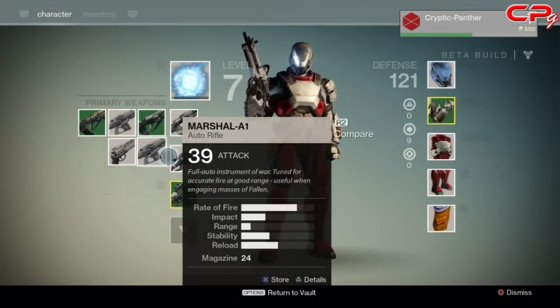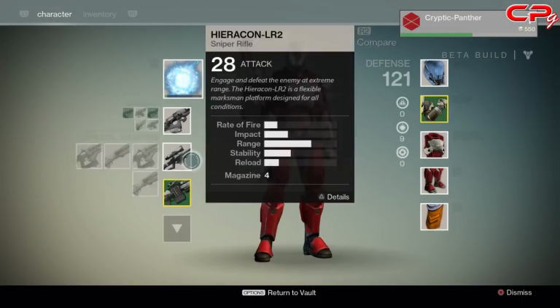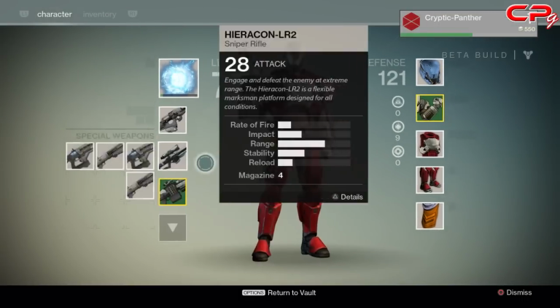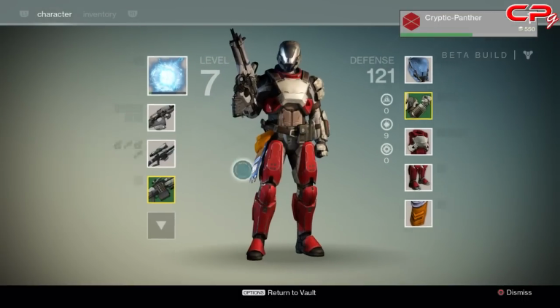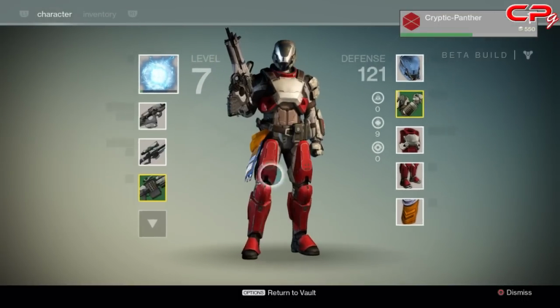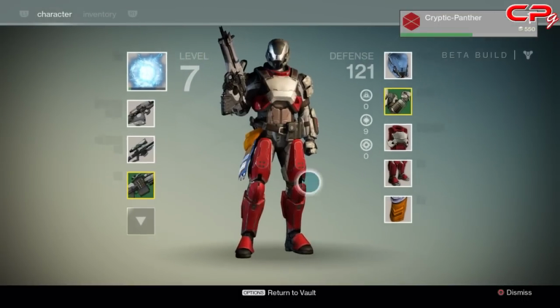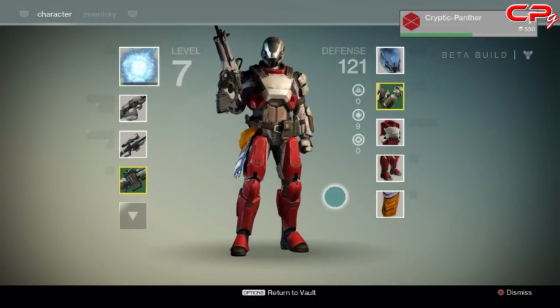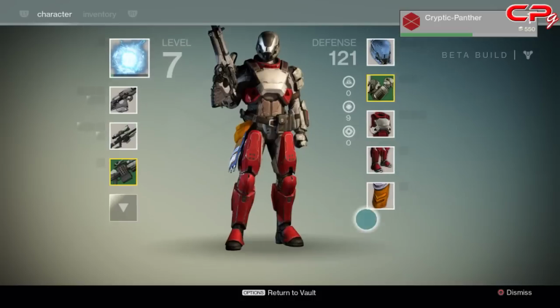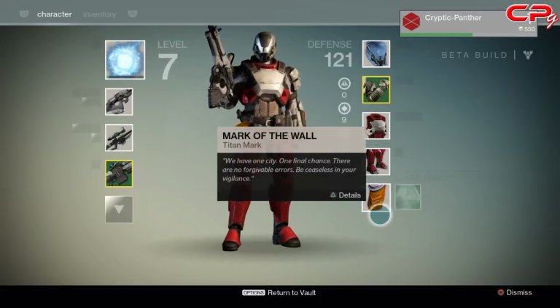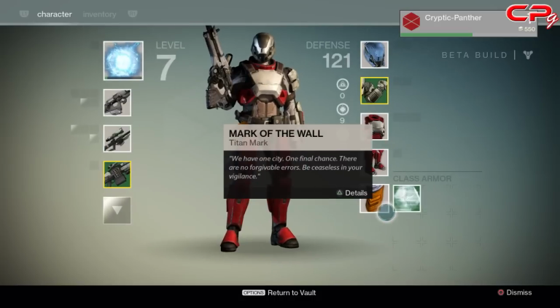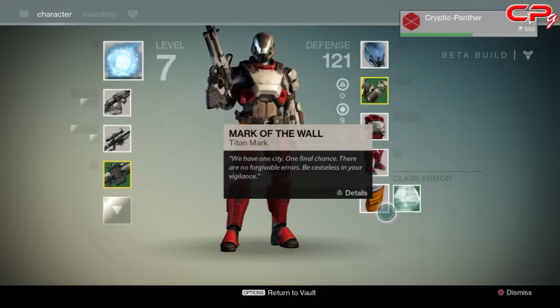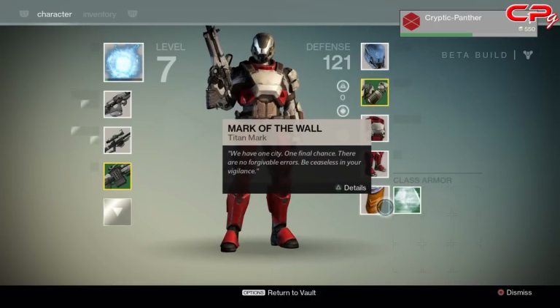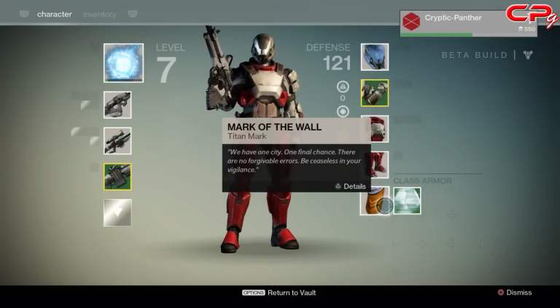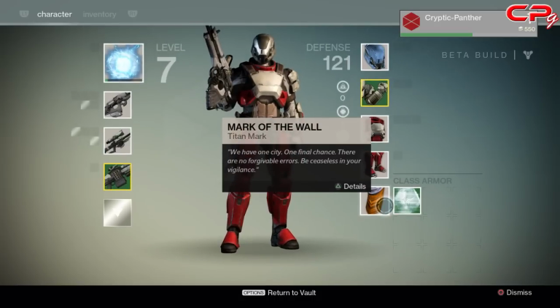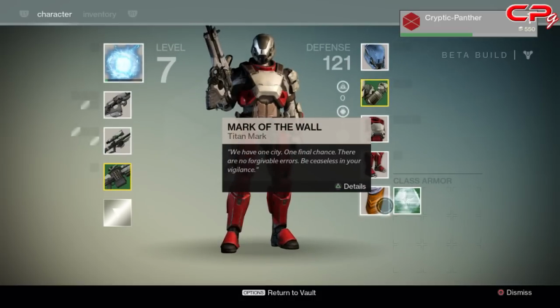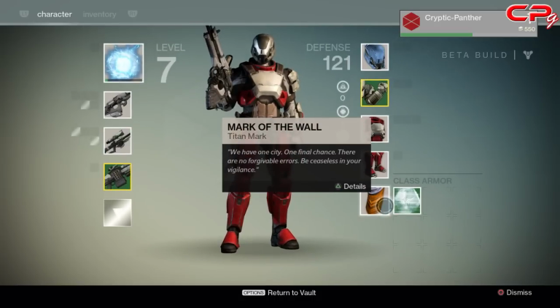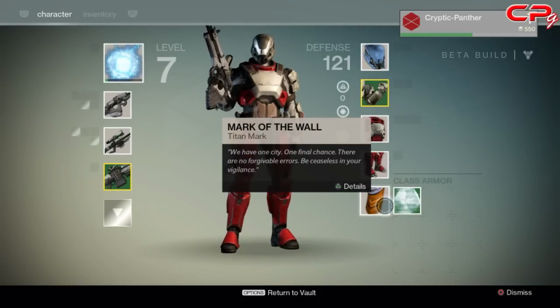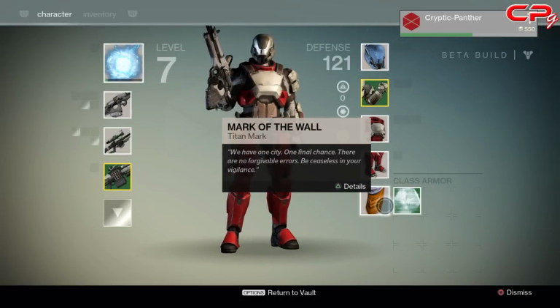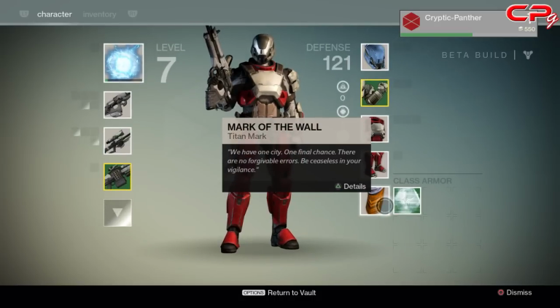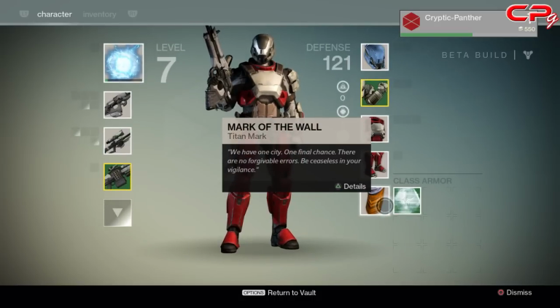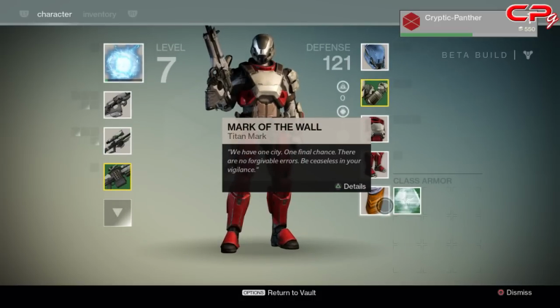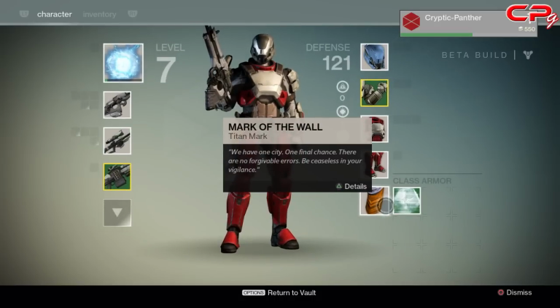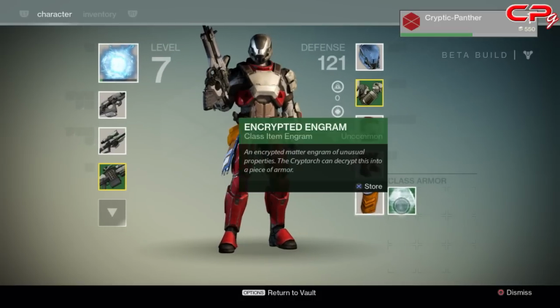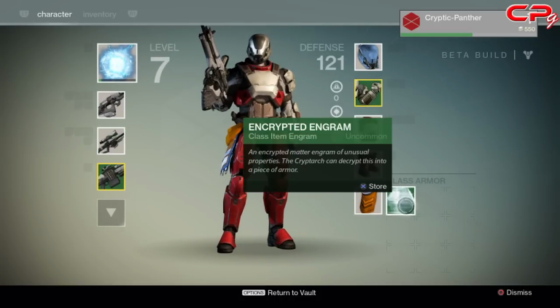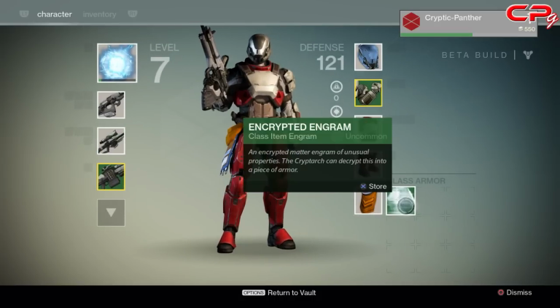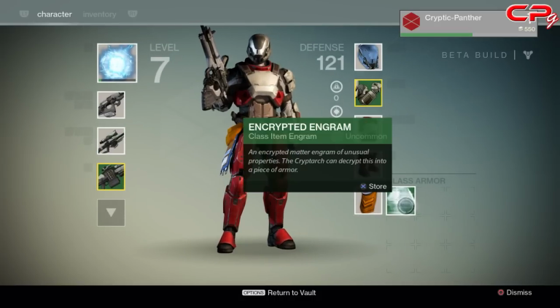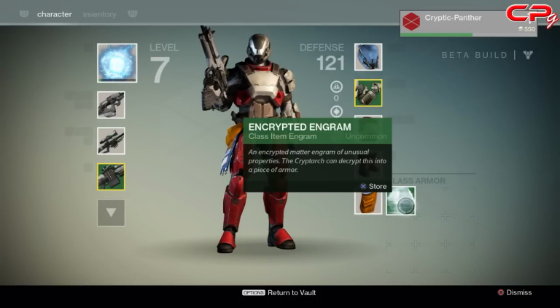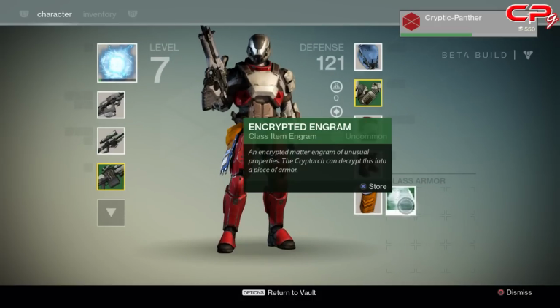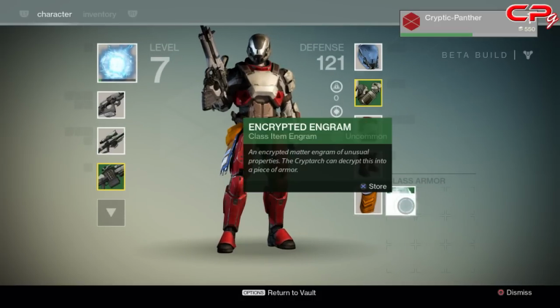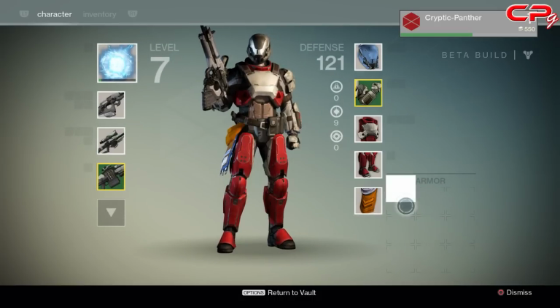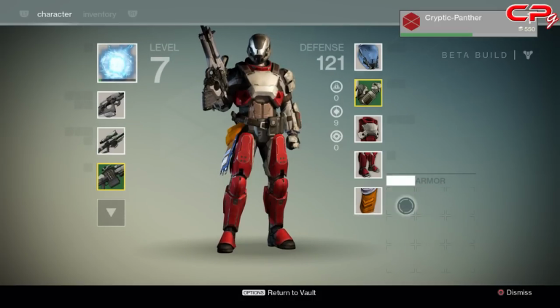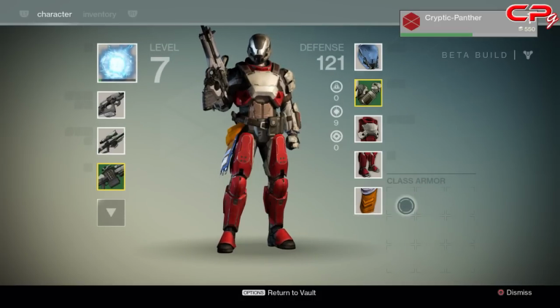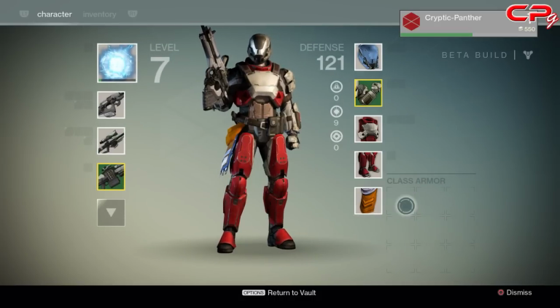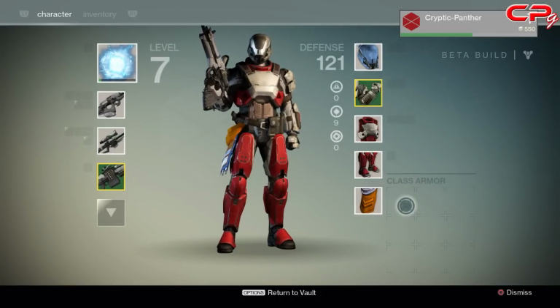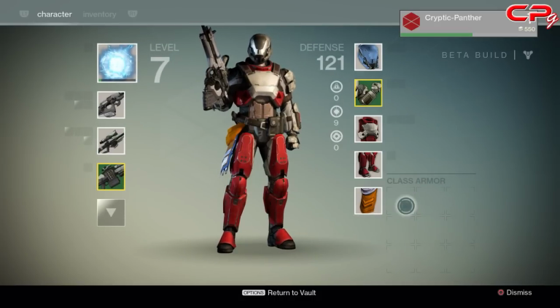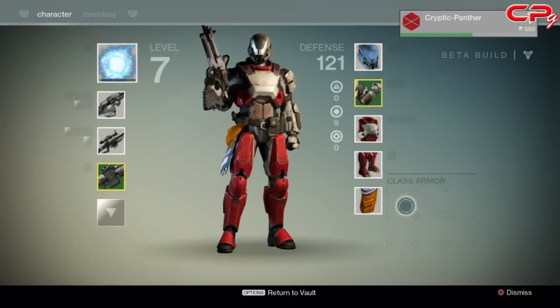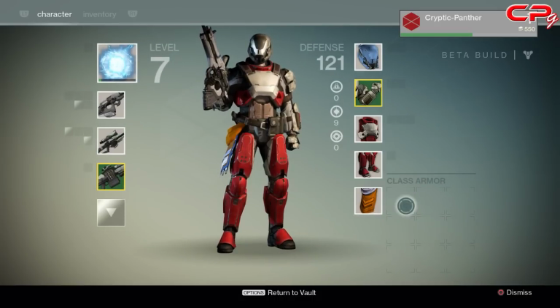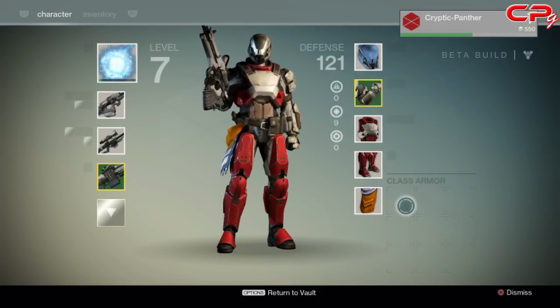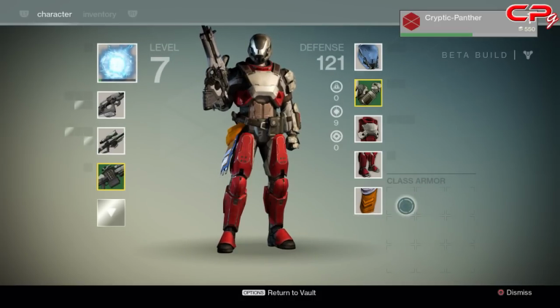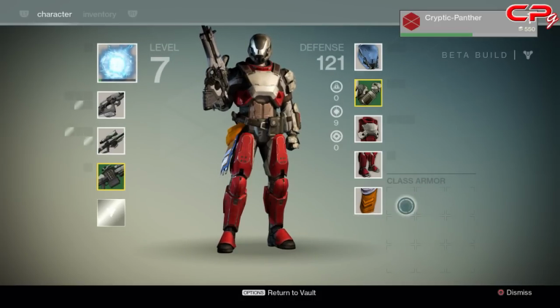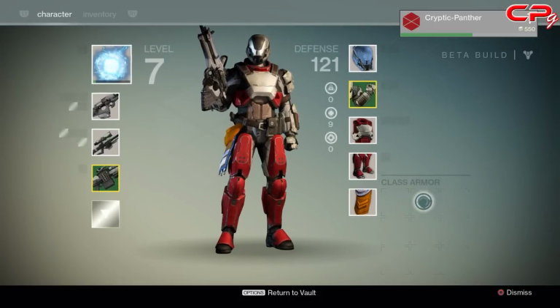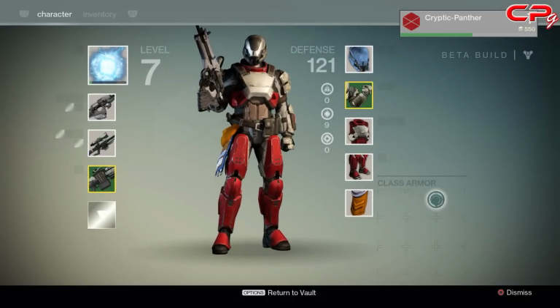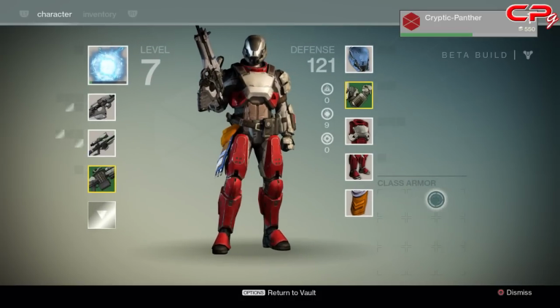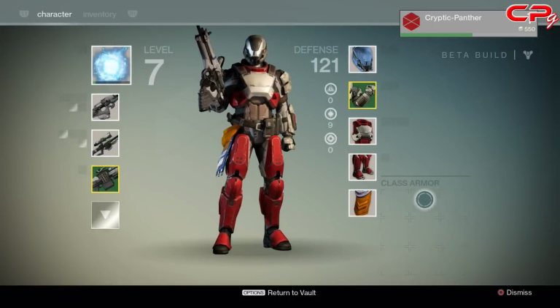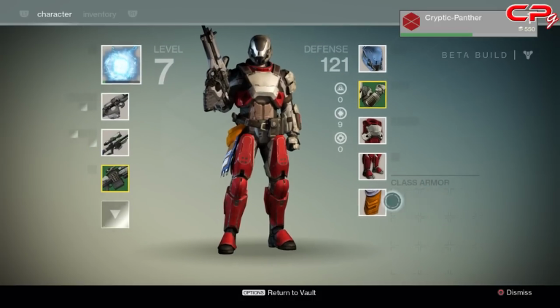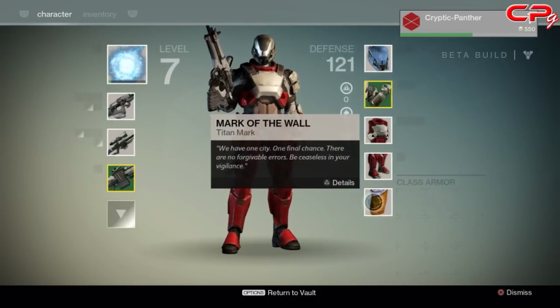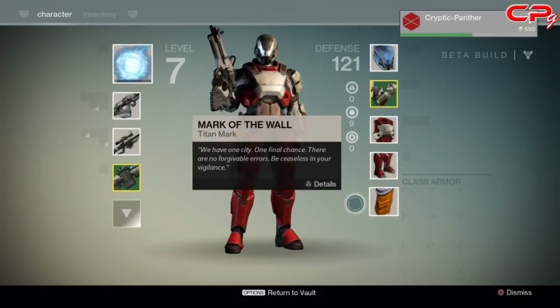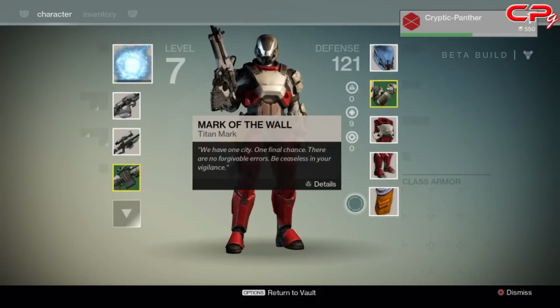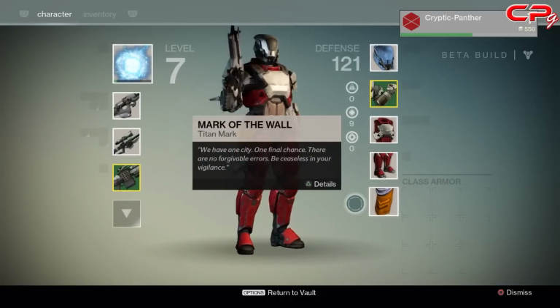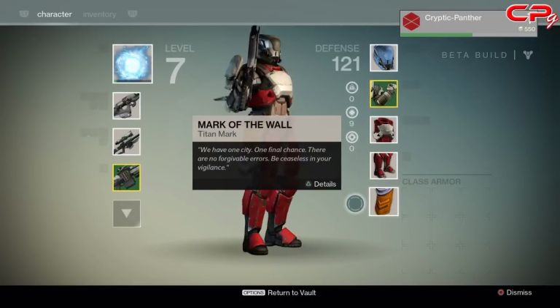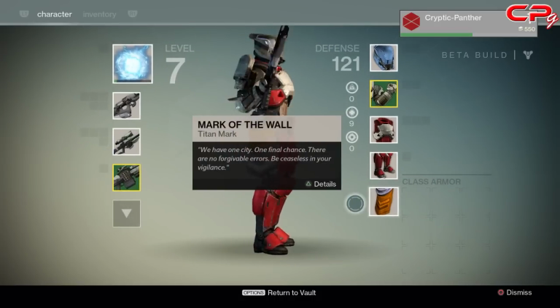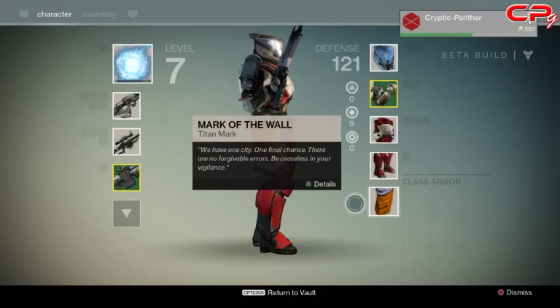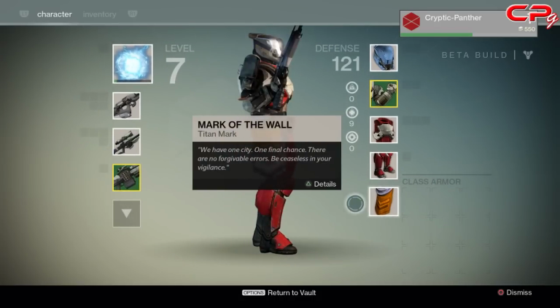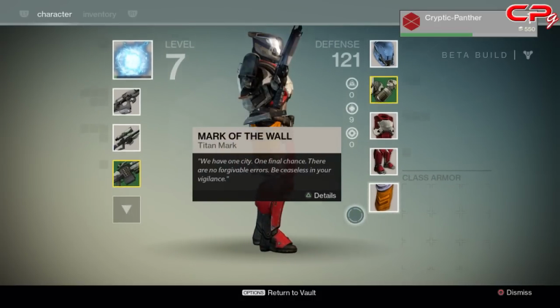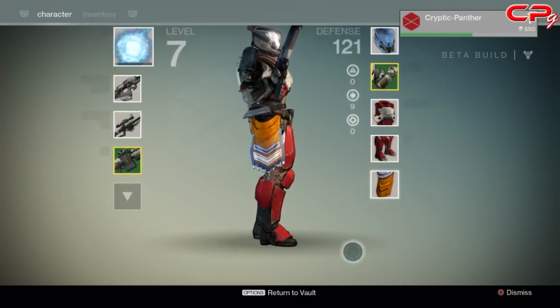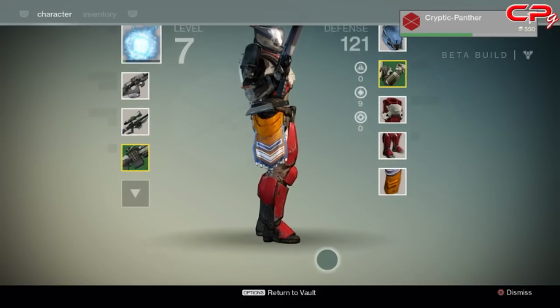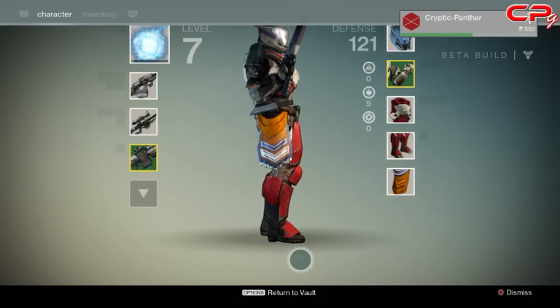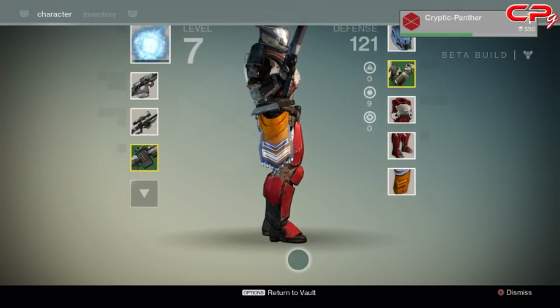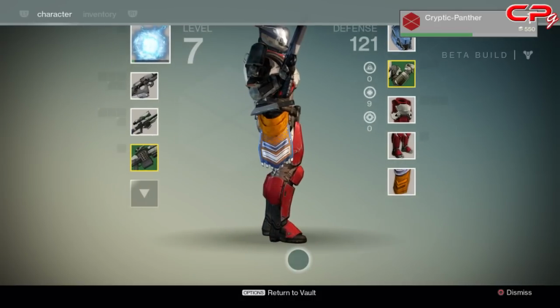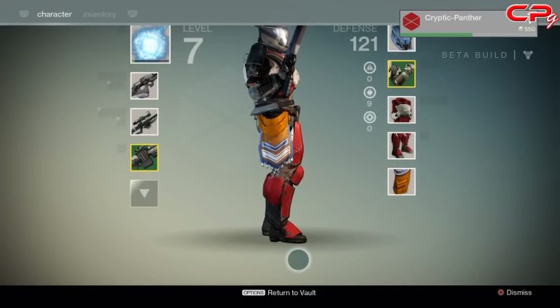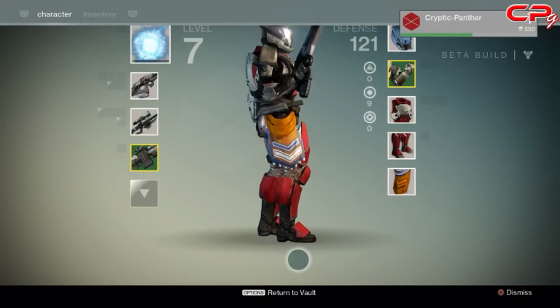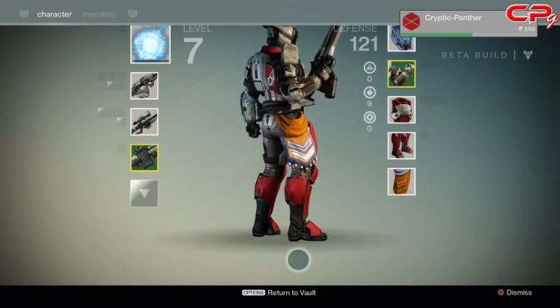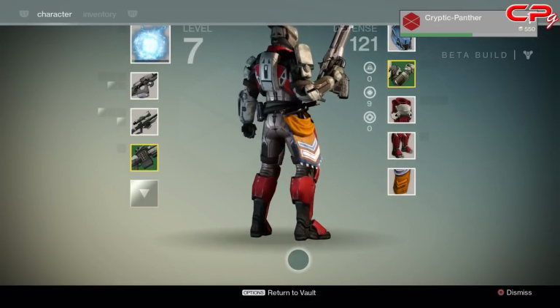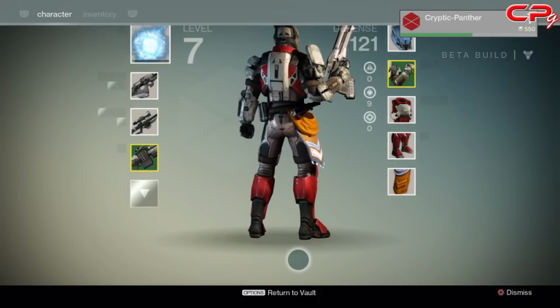So here I have a couple of encrypted engrams with my Titan. I'm going to take them into the vault of the tower and just leave them there.